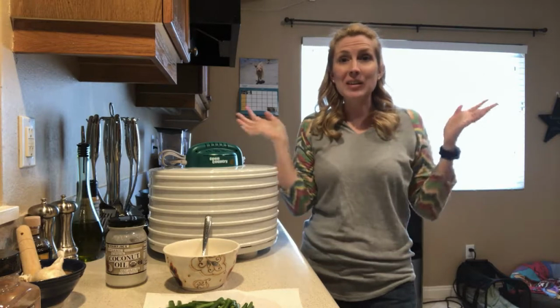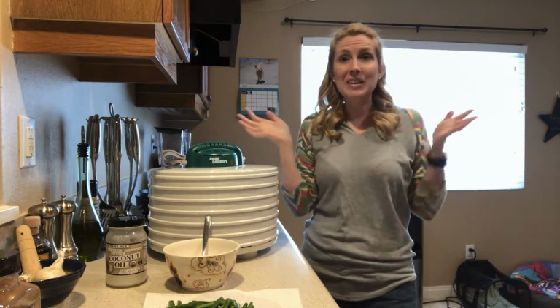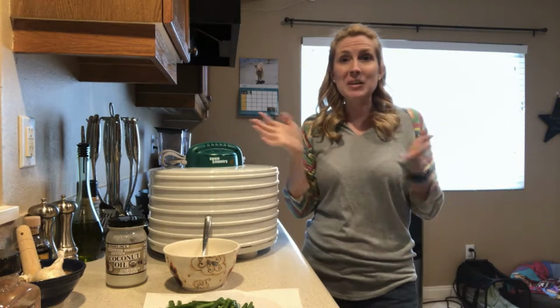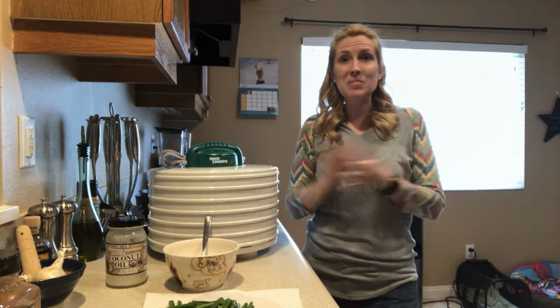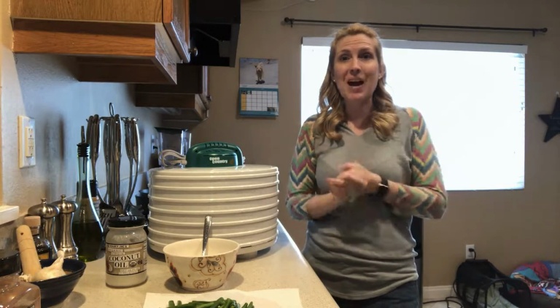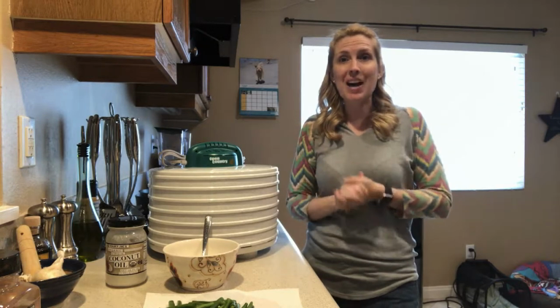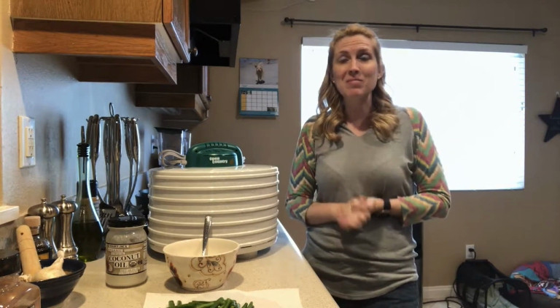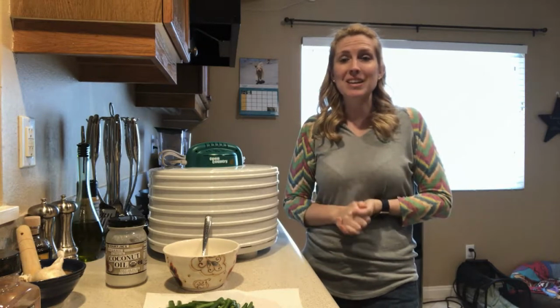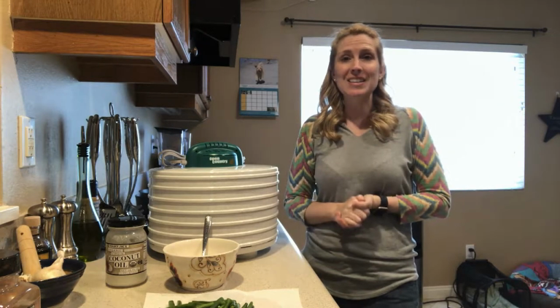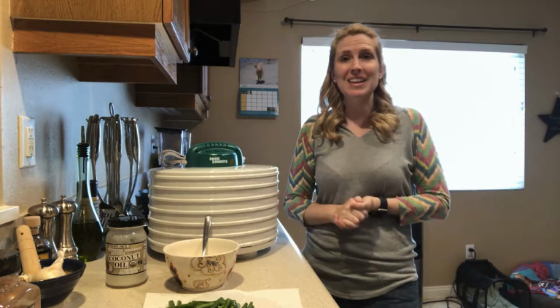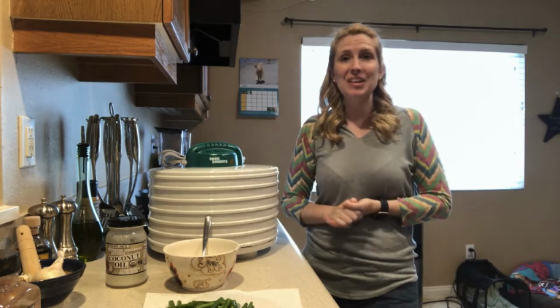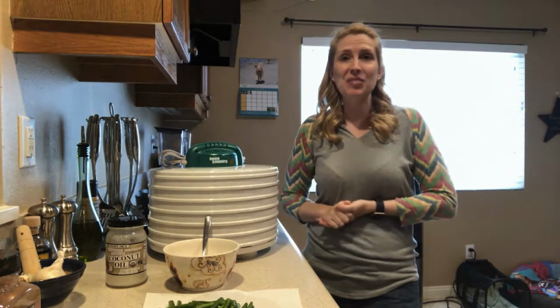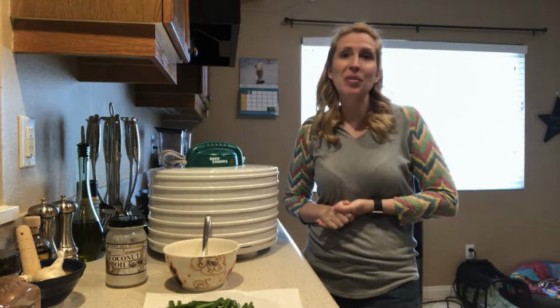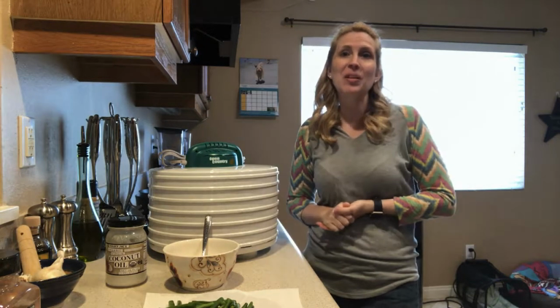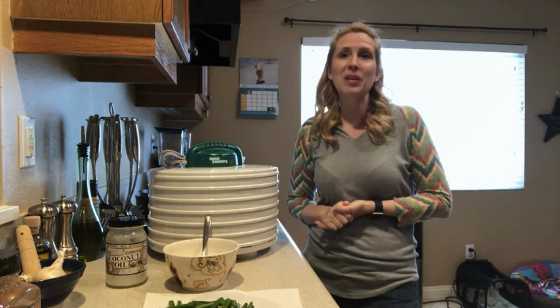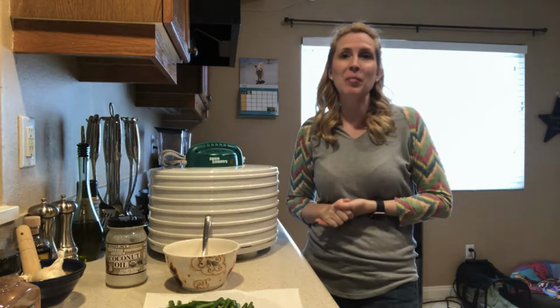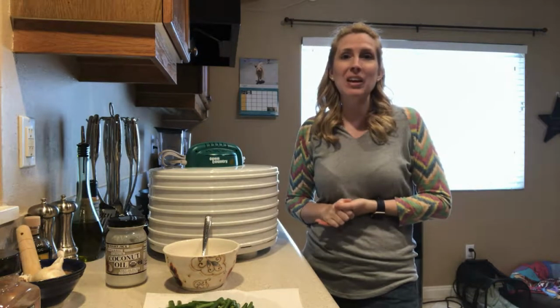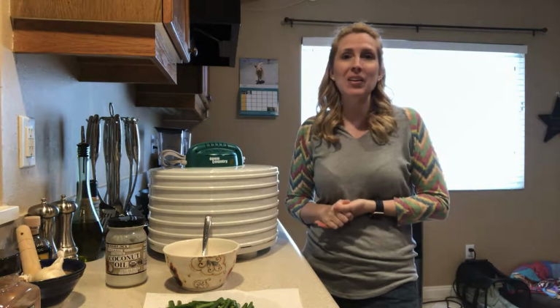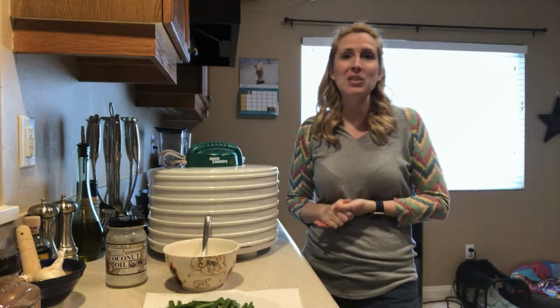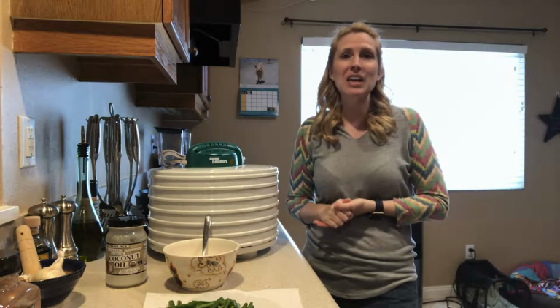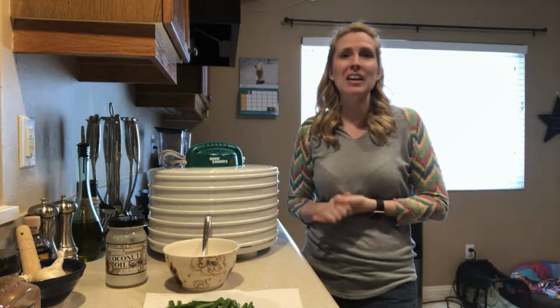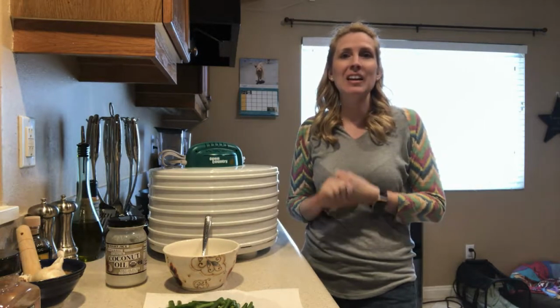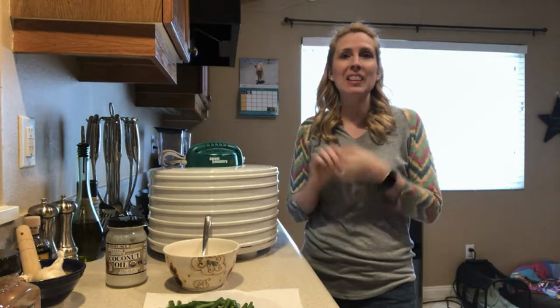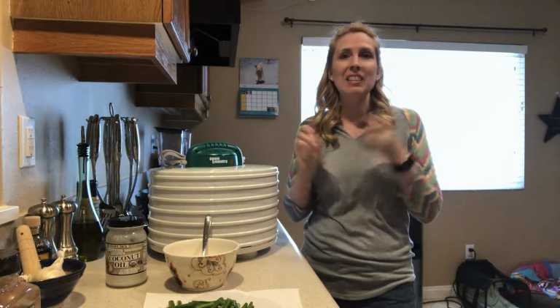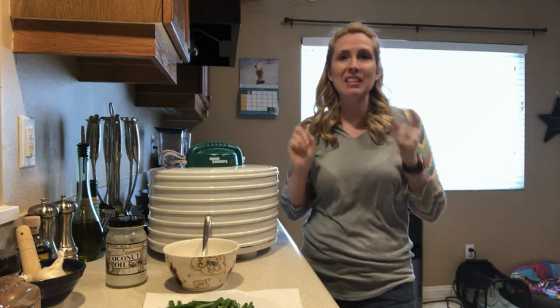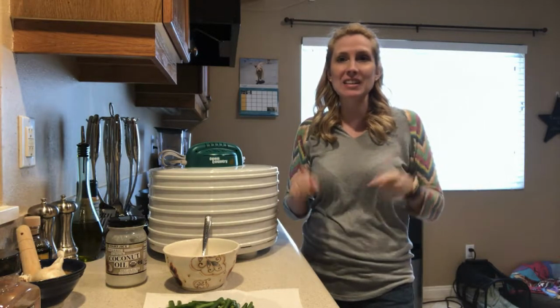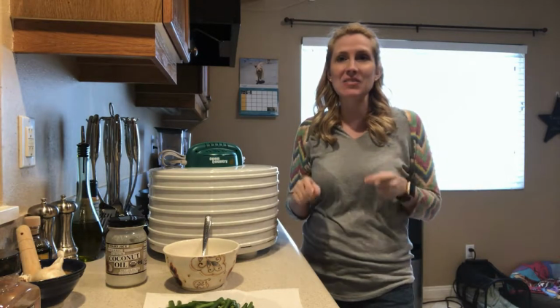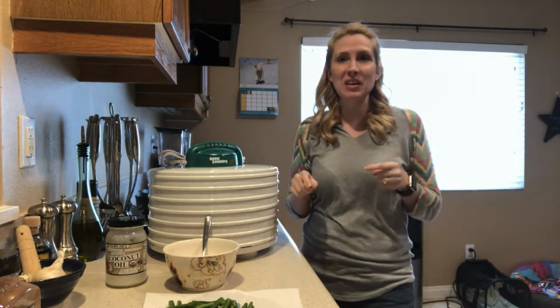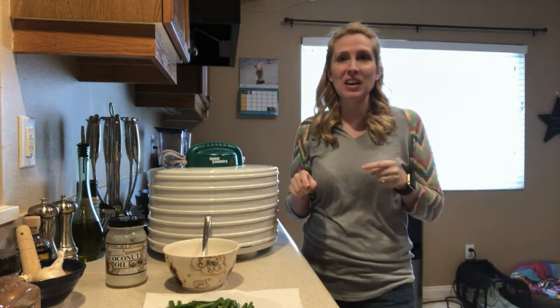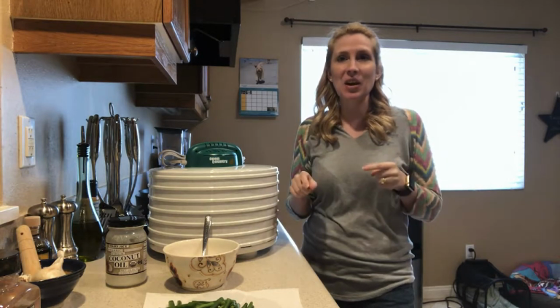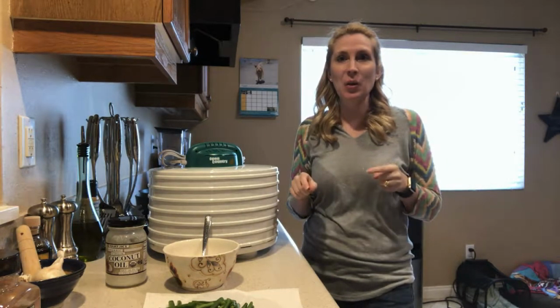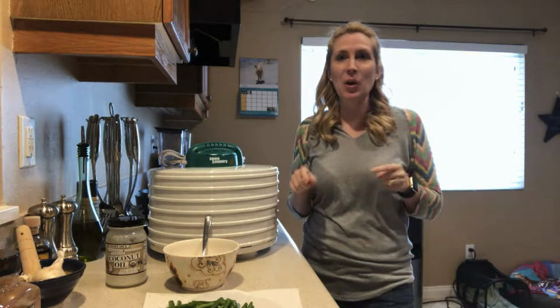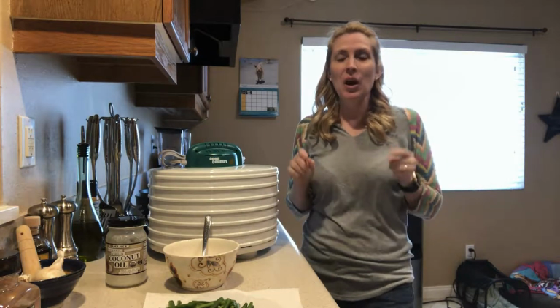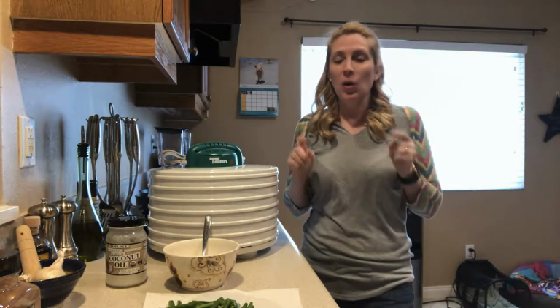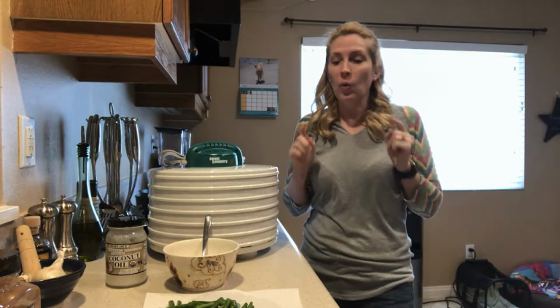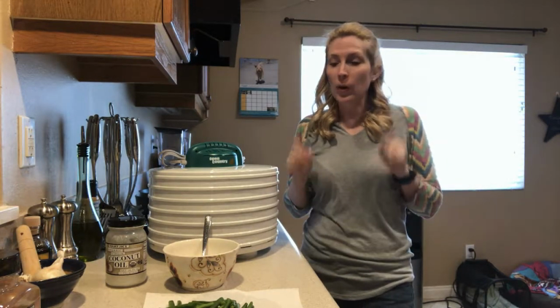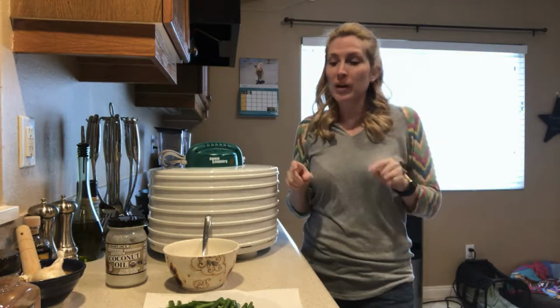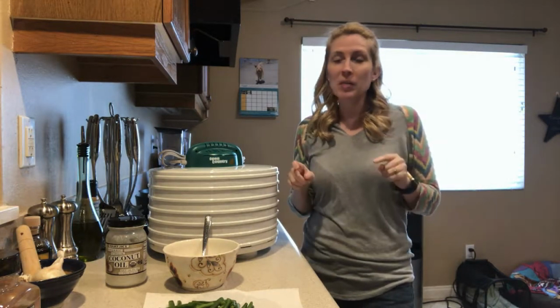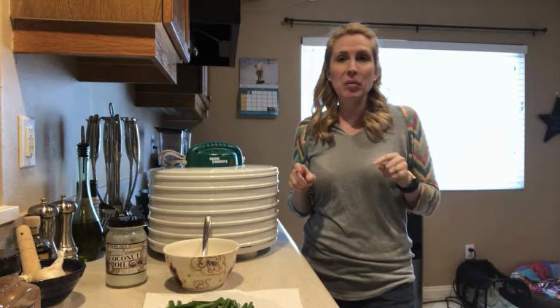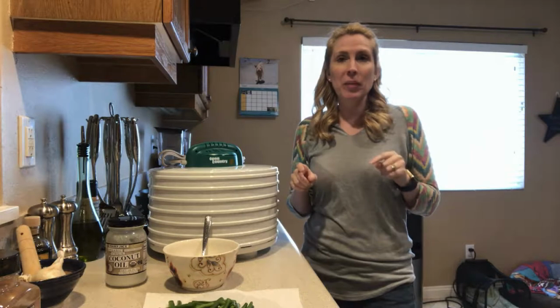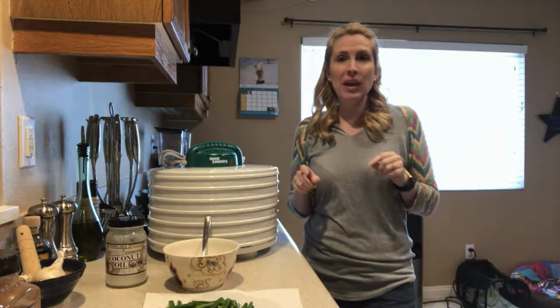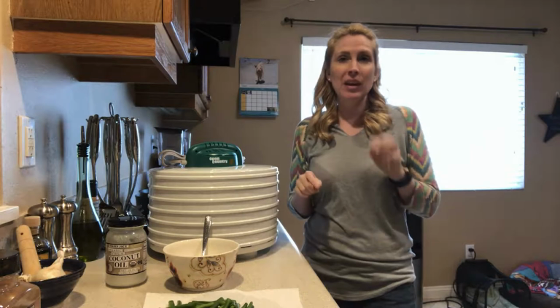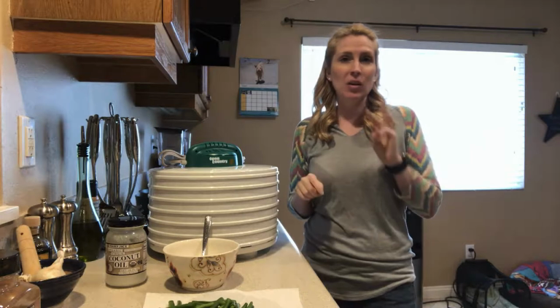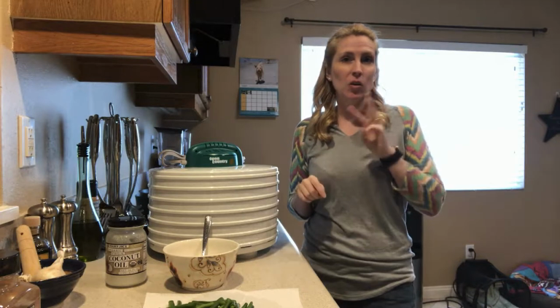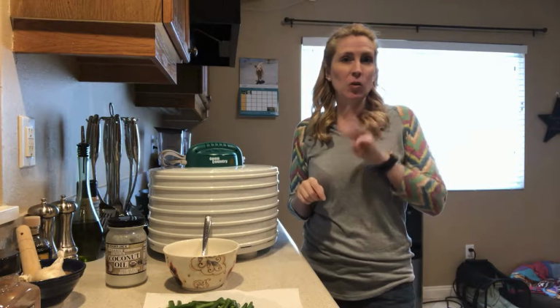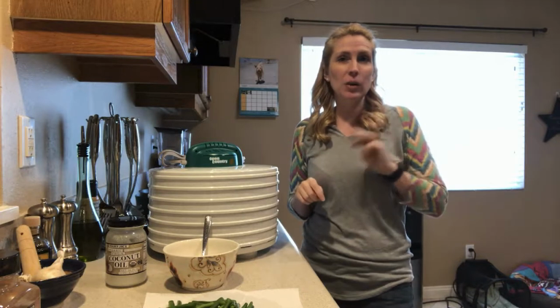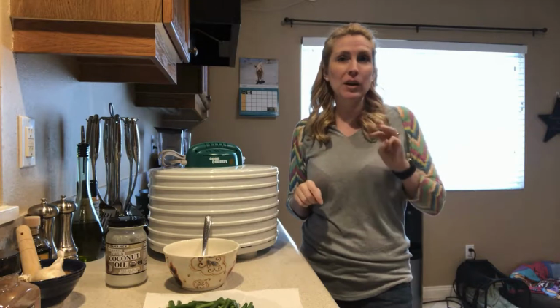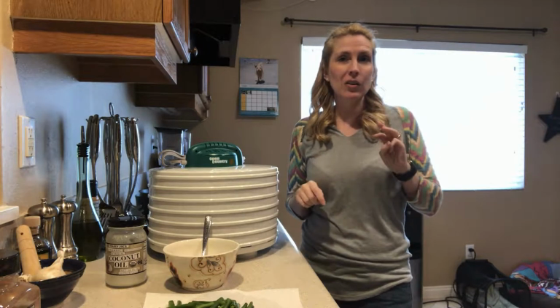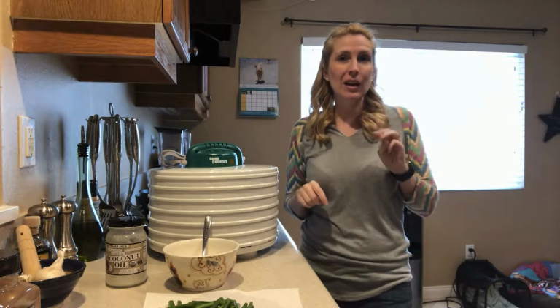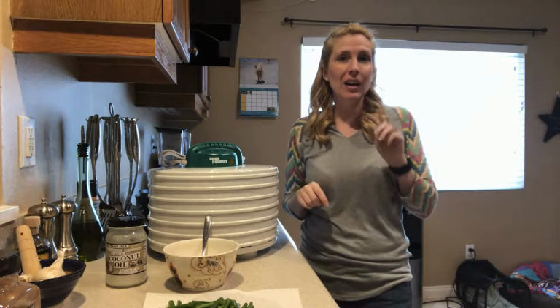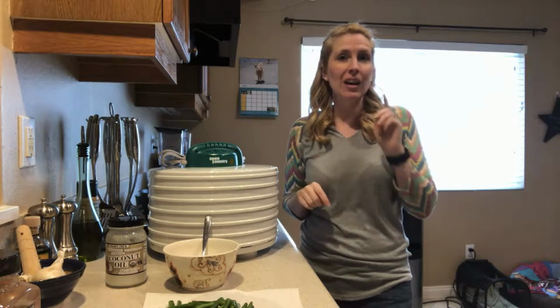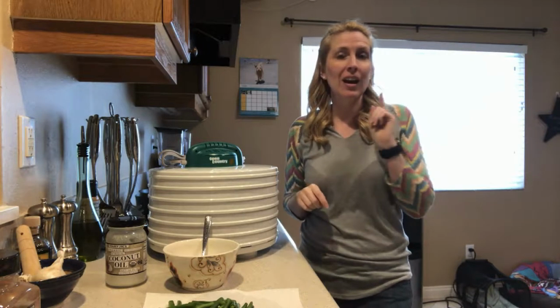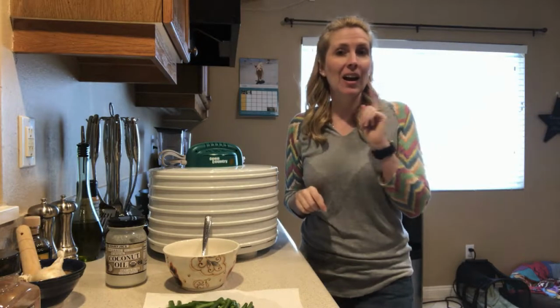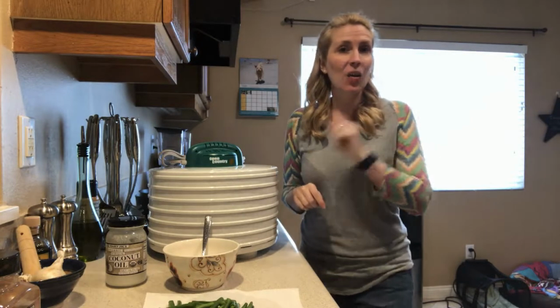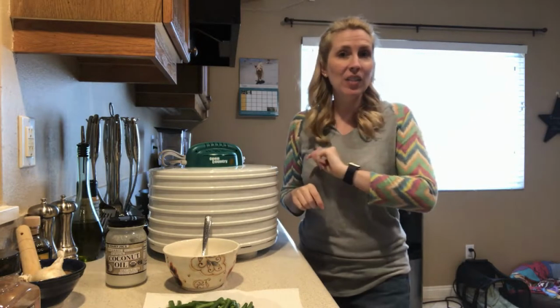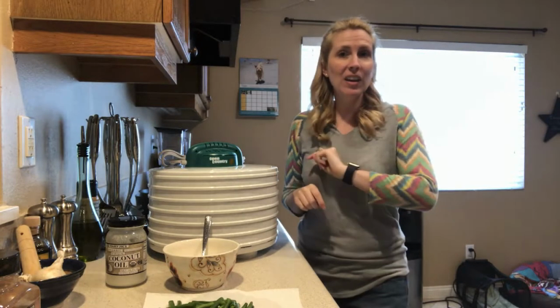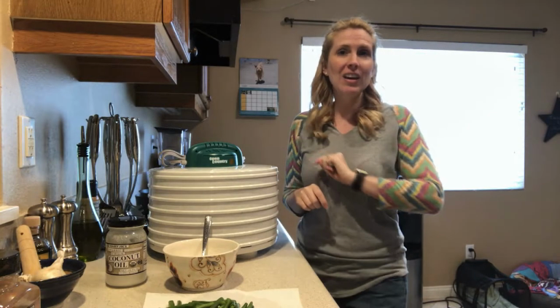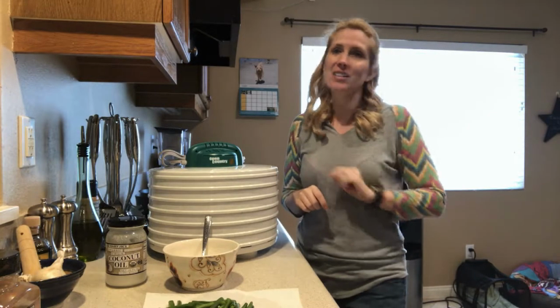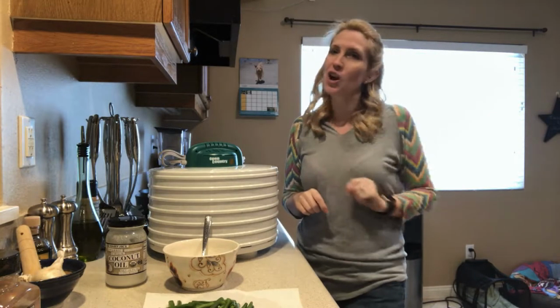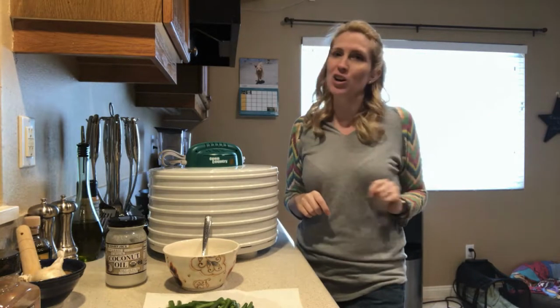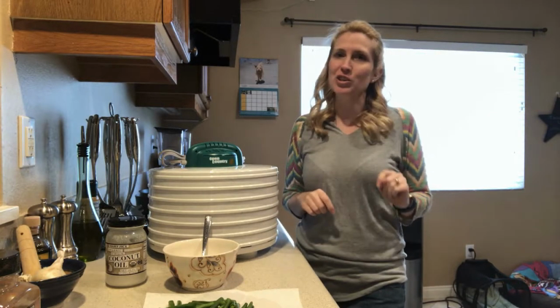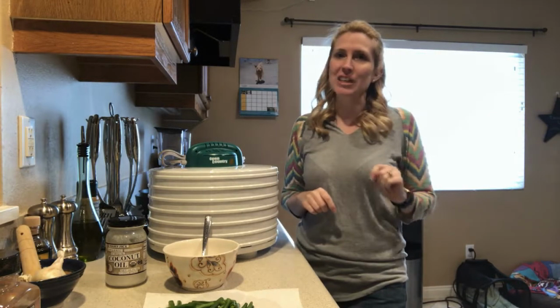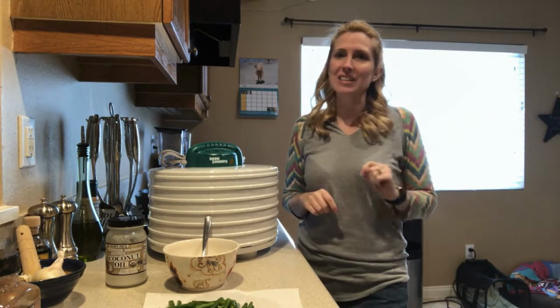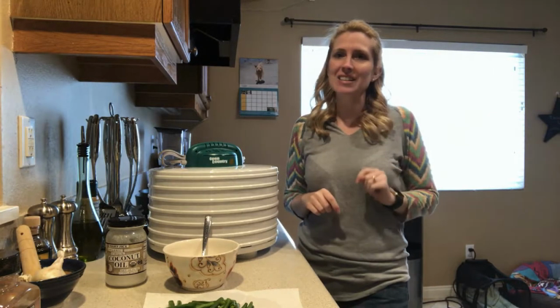Welcome! I'm Jessica, the family coach, and in this video we're going to be making three ingredient healthy dog treats.